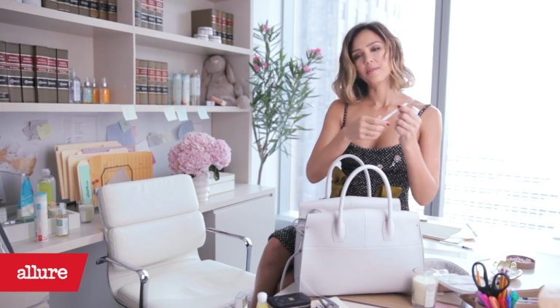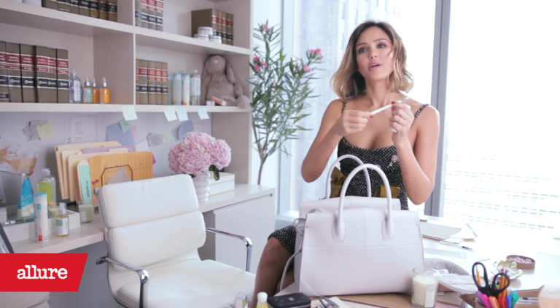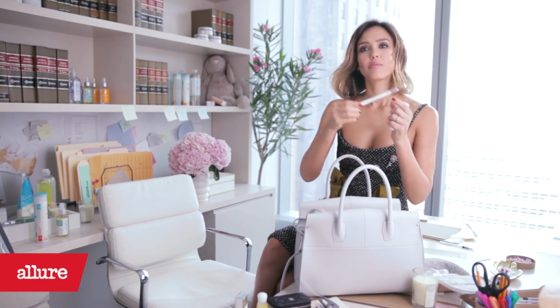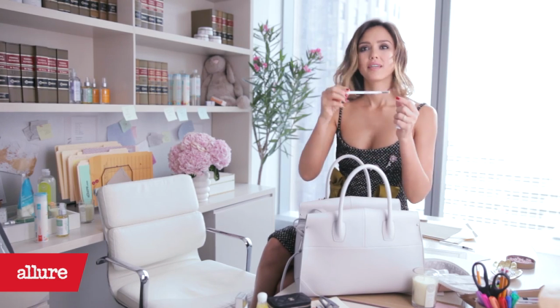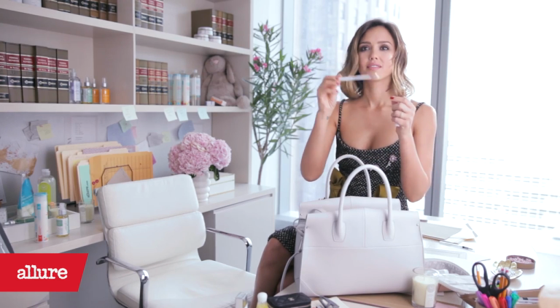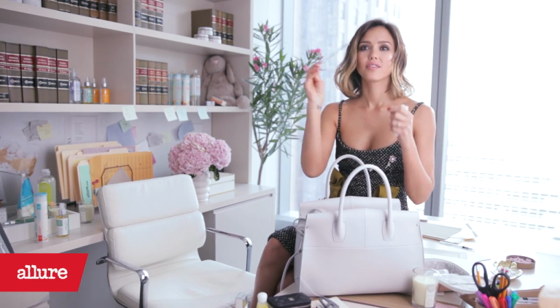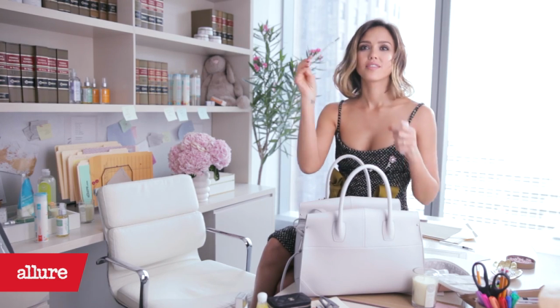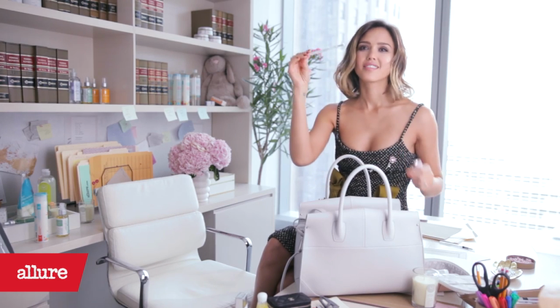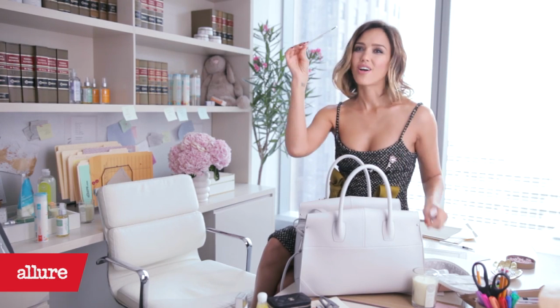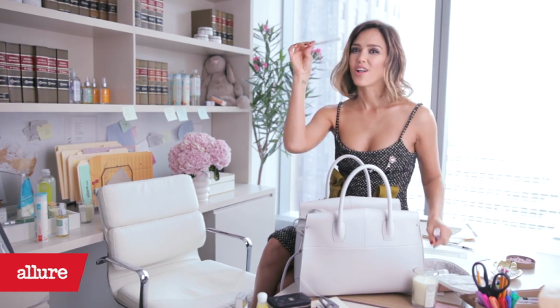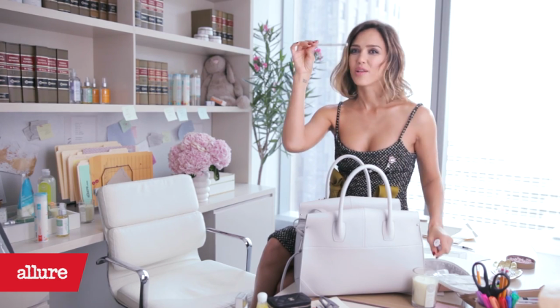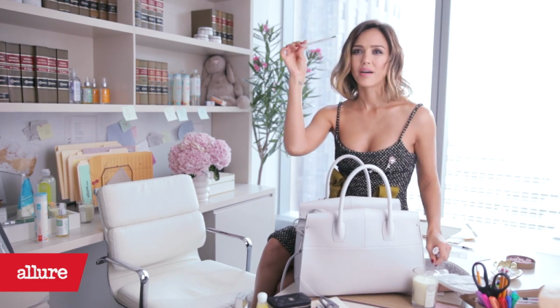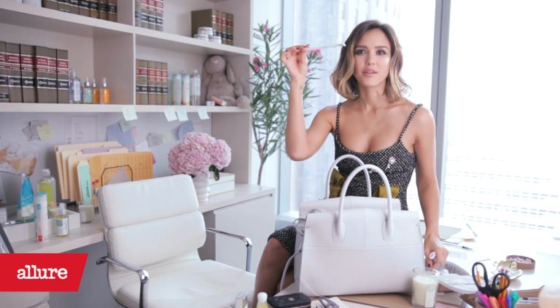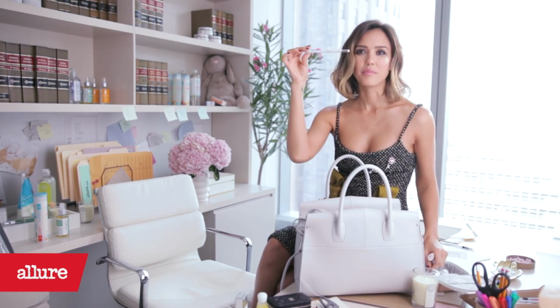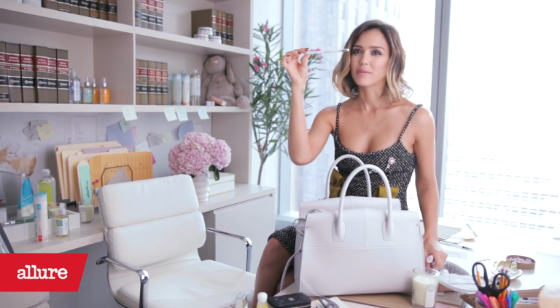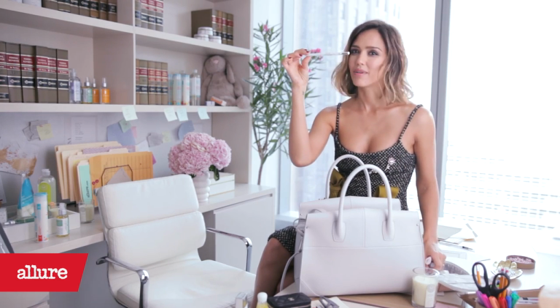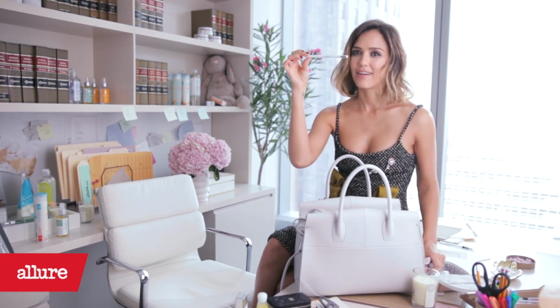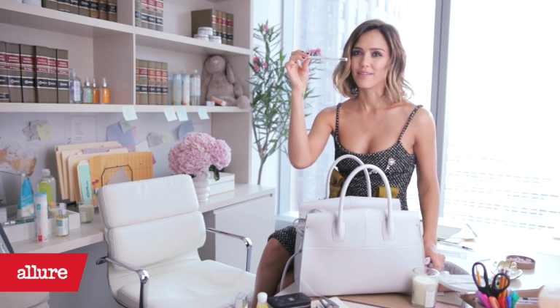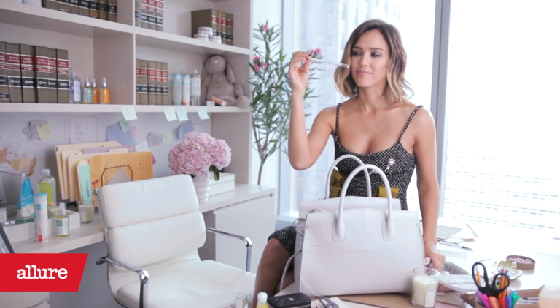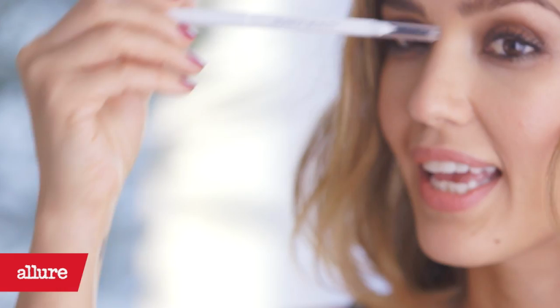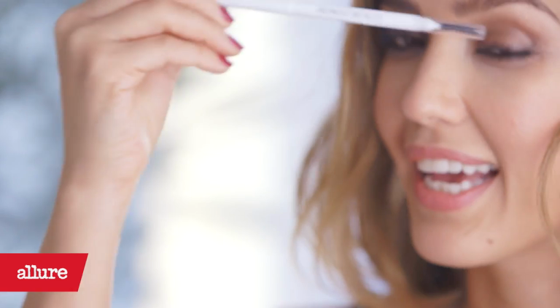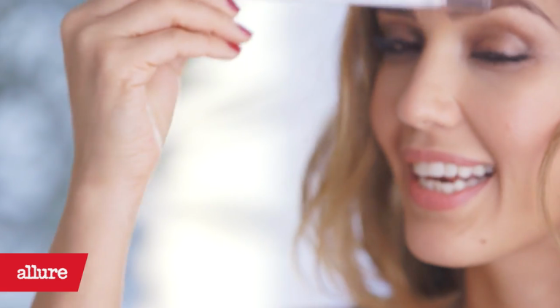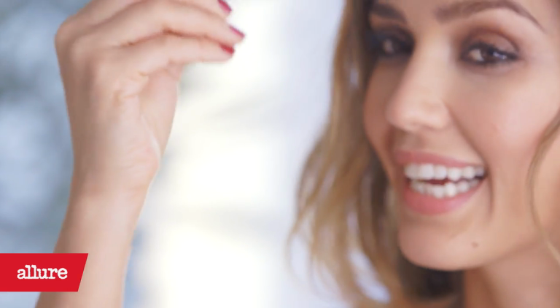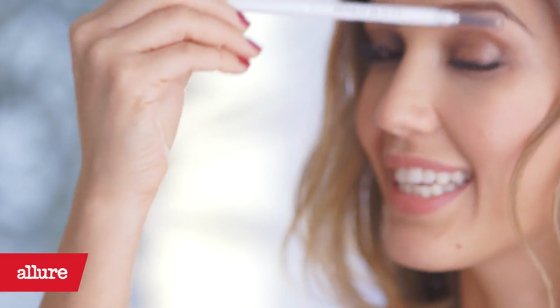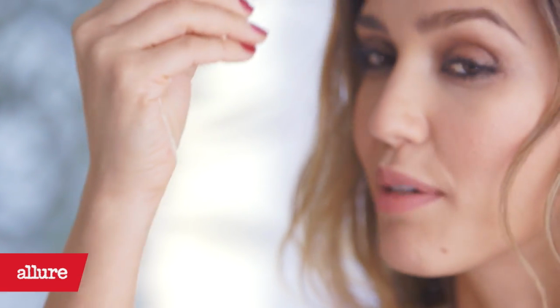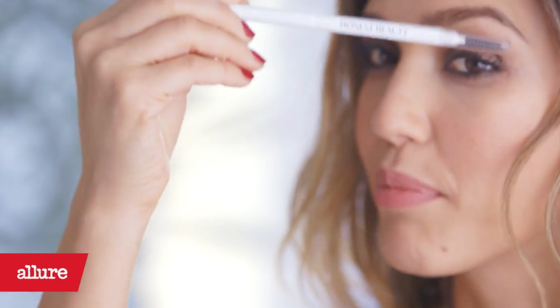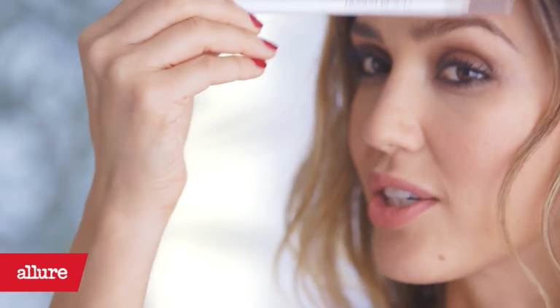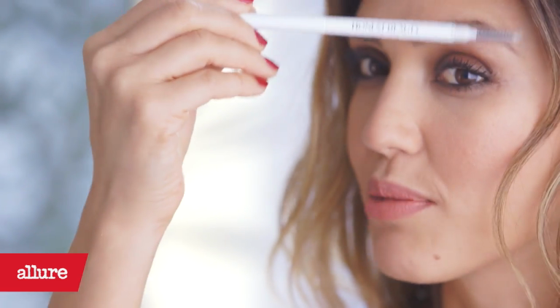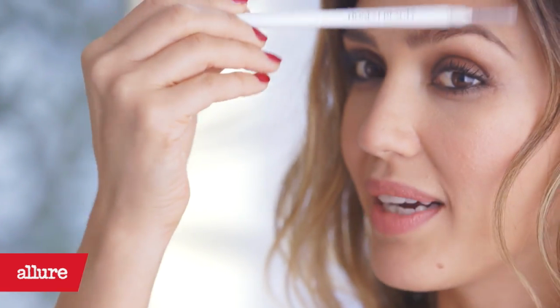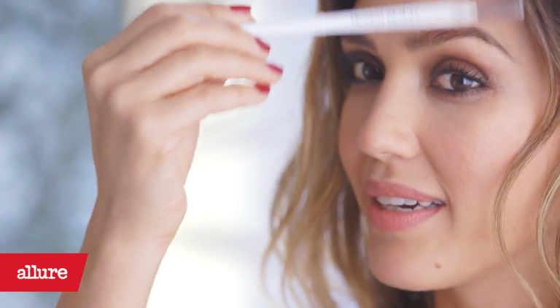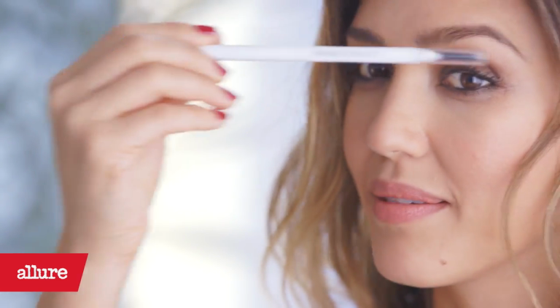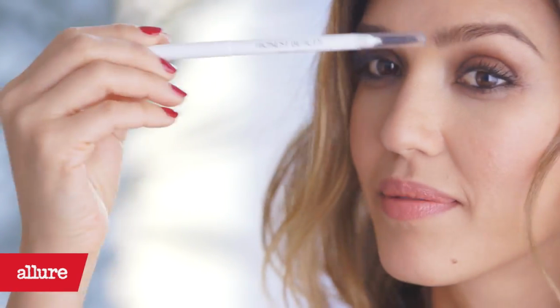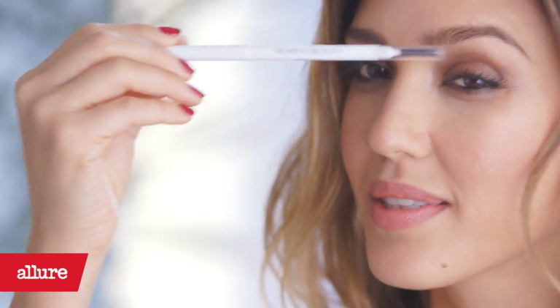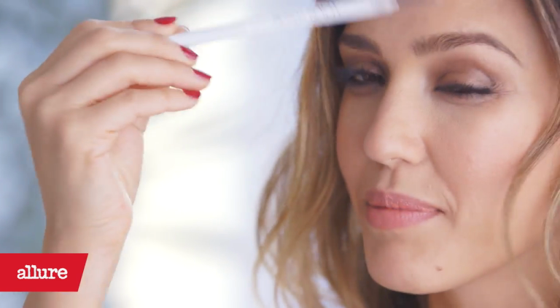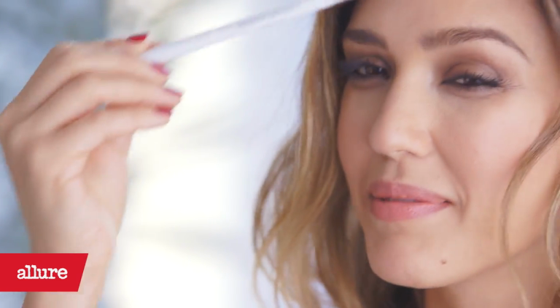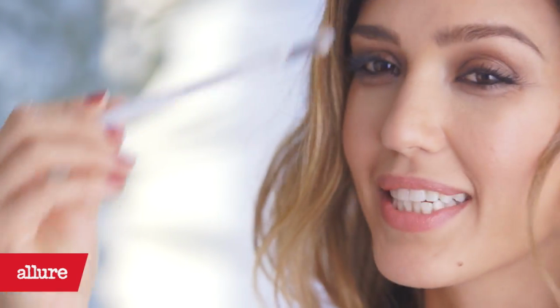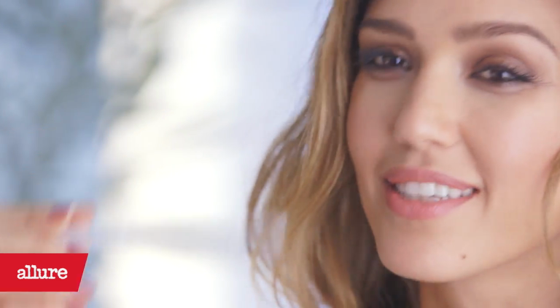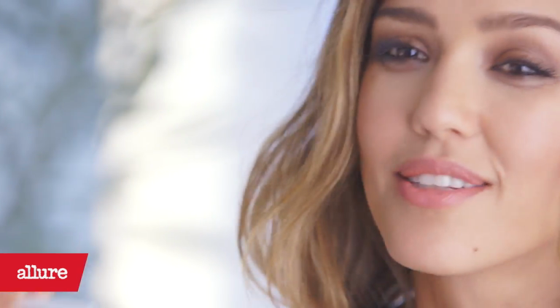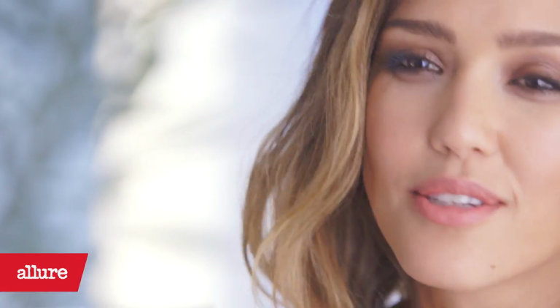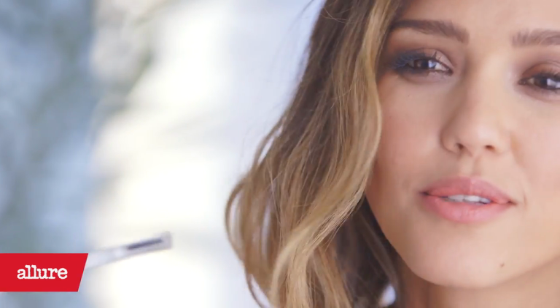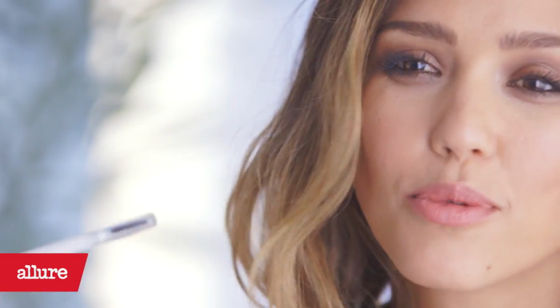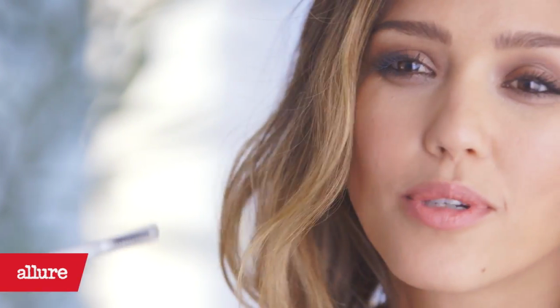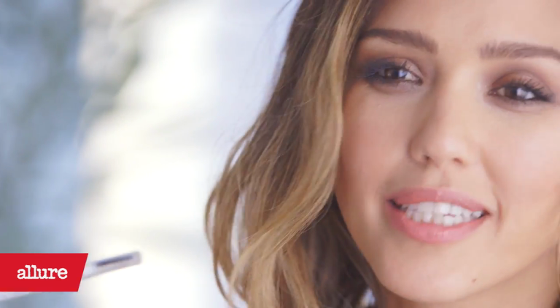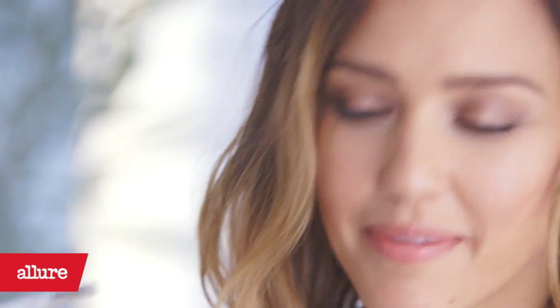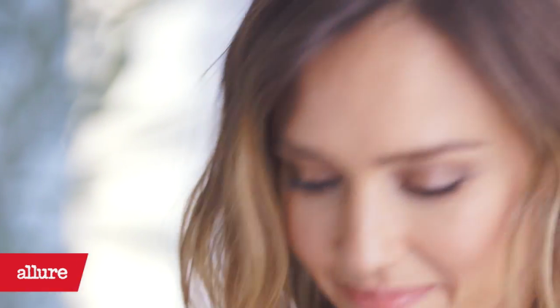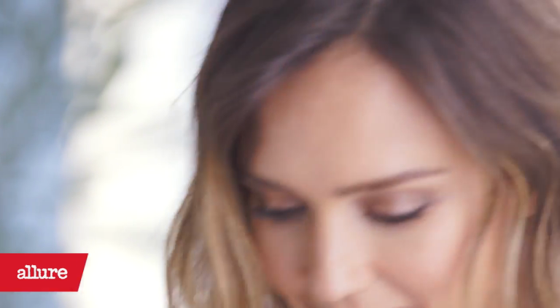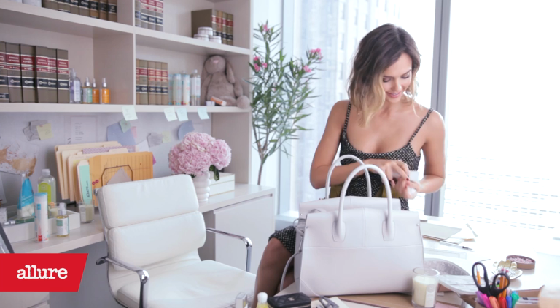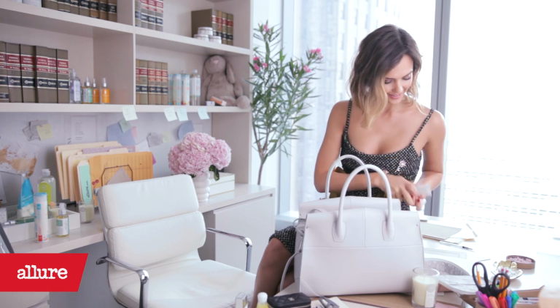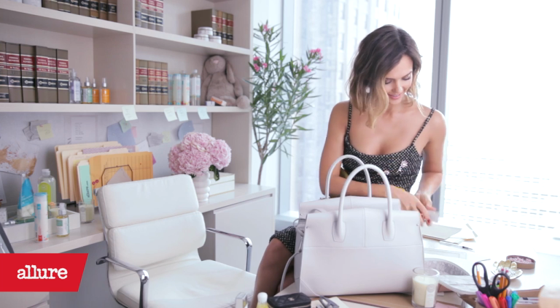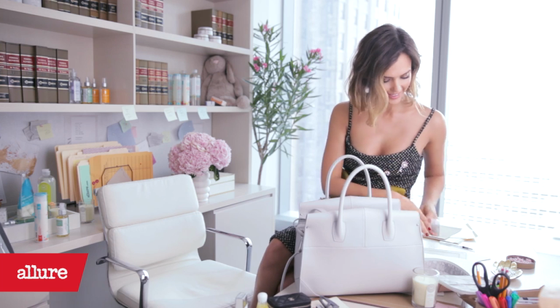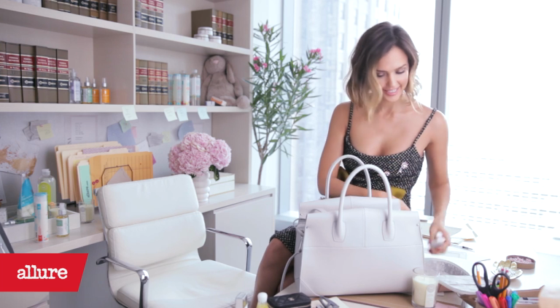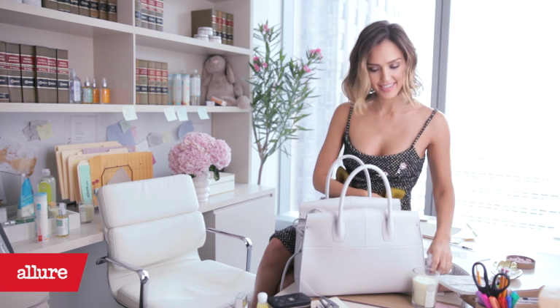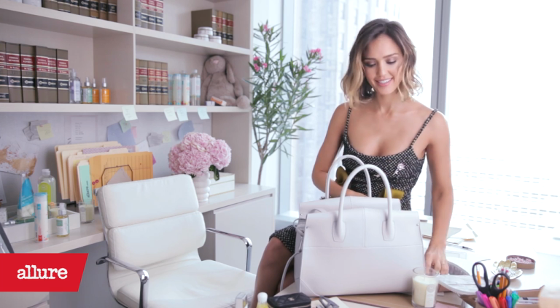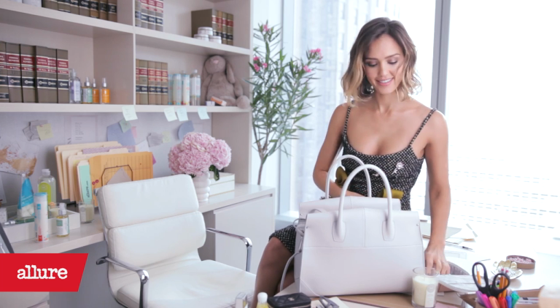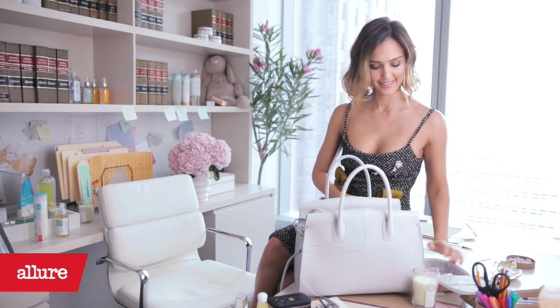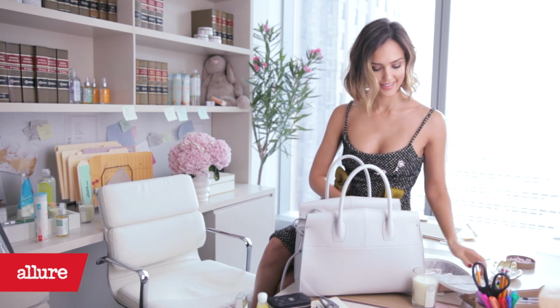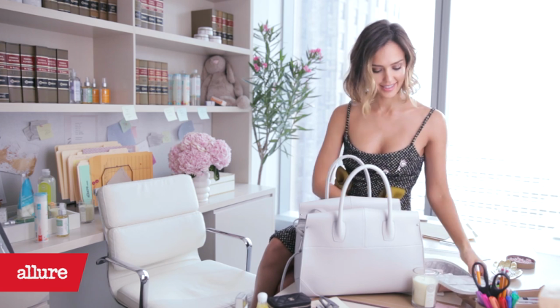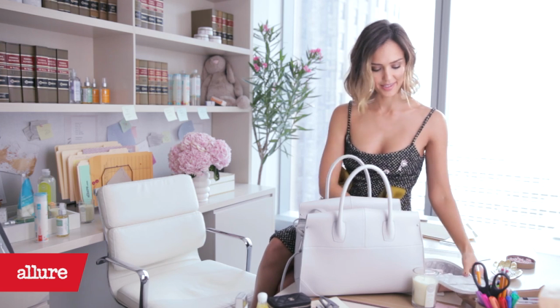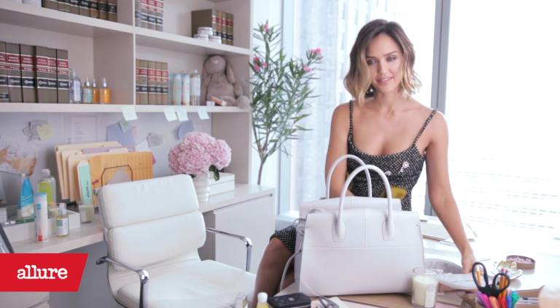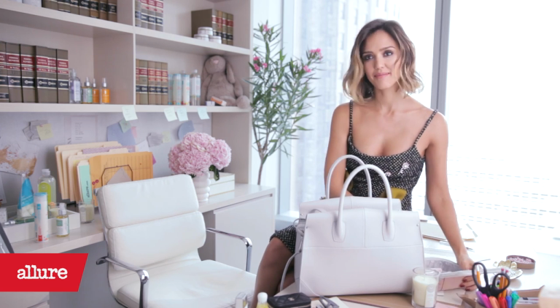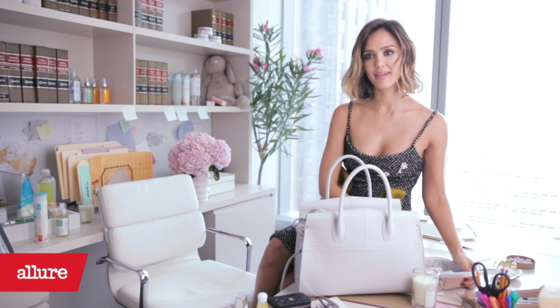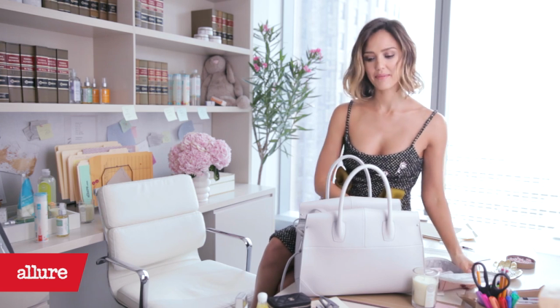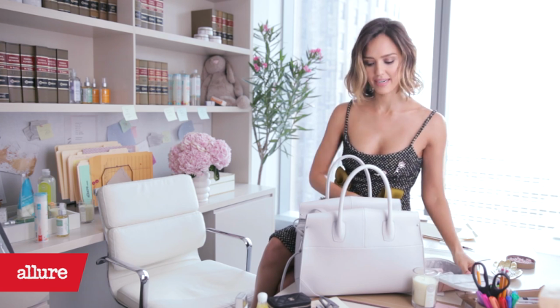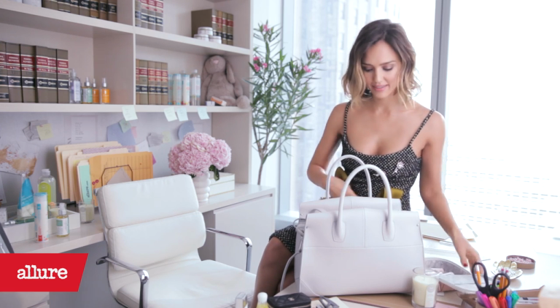Eyebrow pencils — it's all about a big brow. And I need to brush mine; sometimes I get a little unruly. That's it. That's what's in my bag.